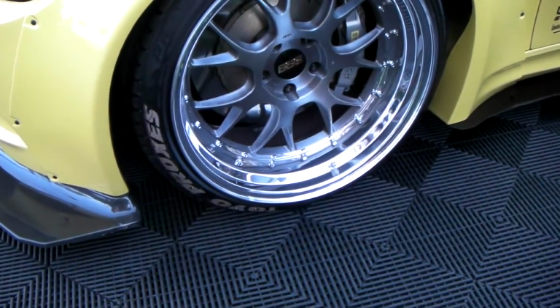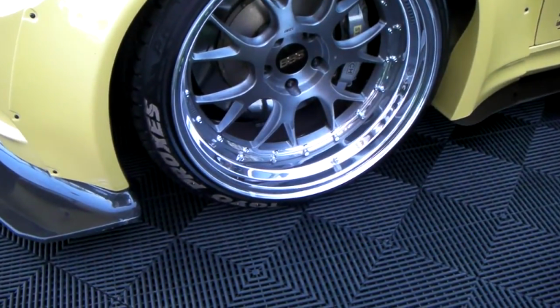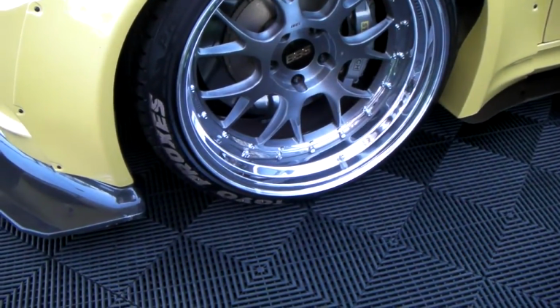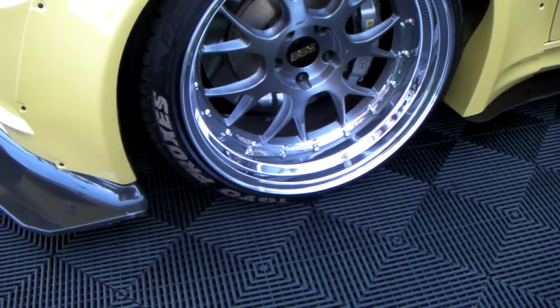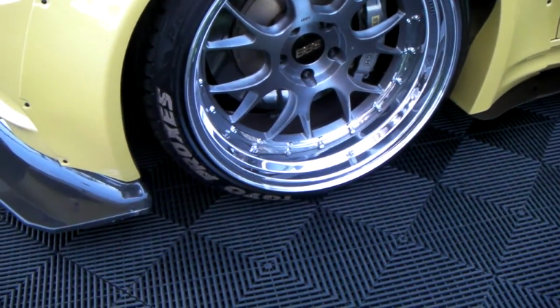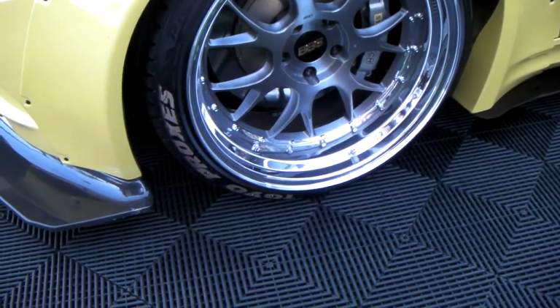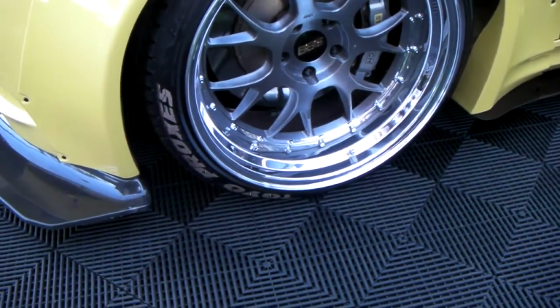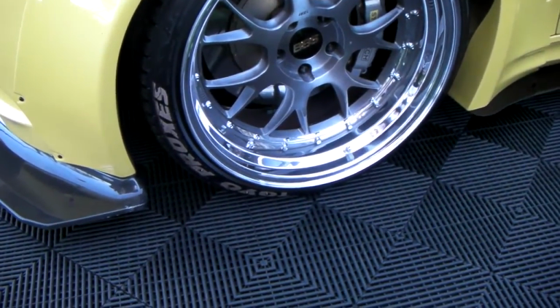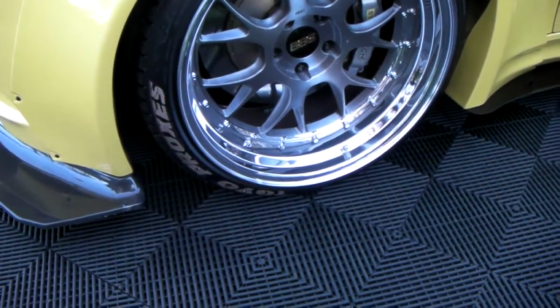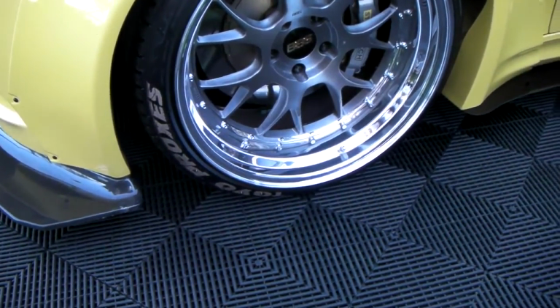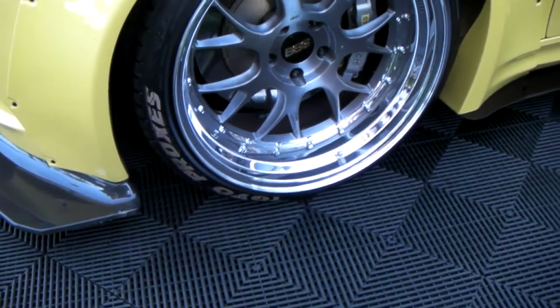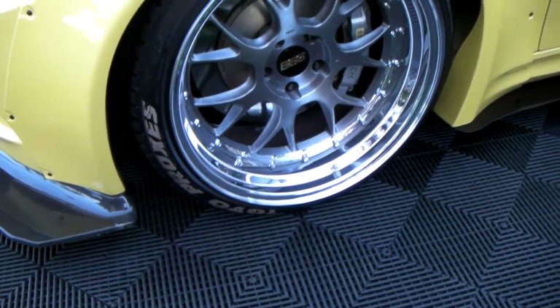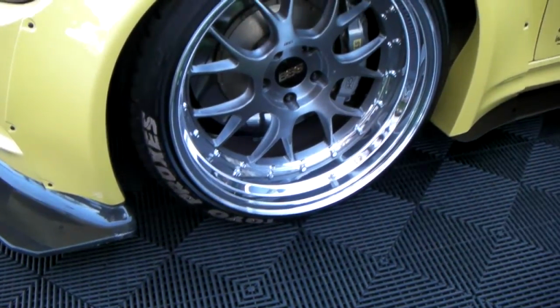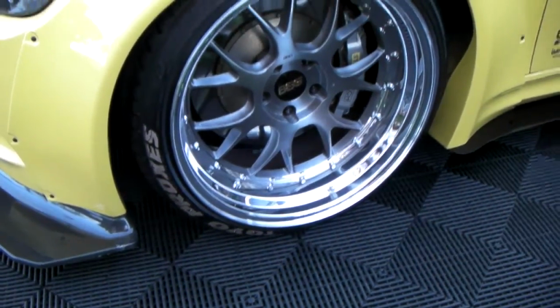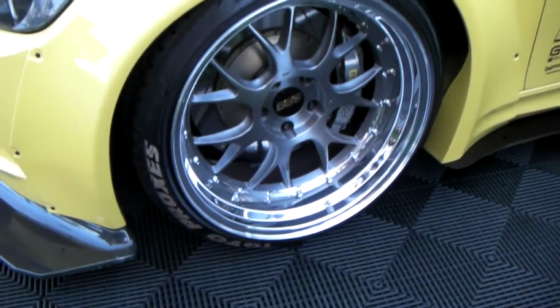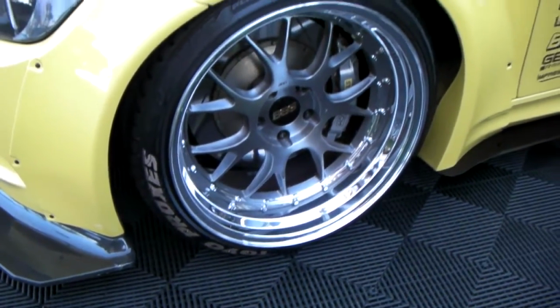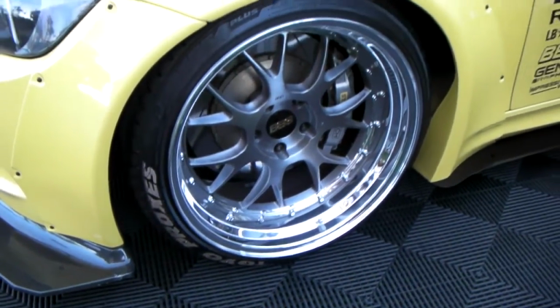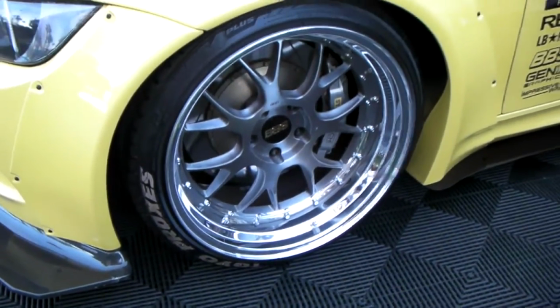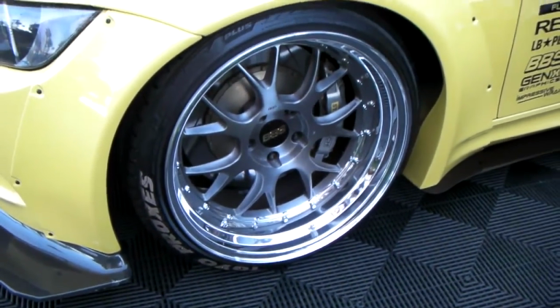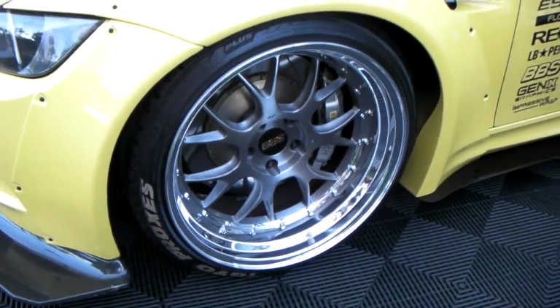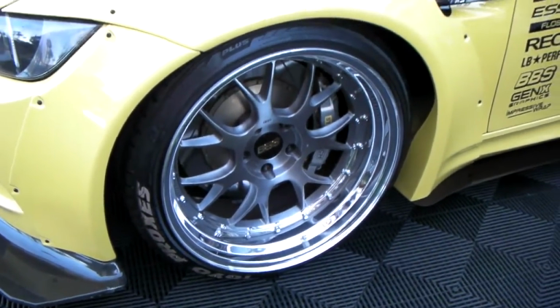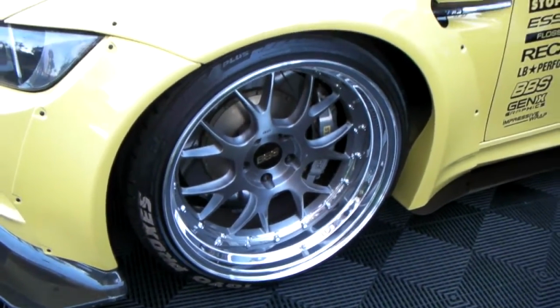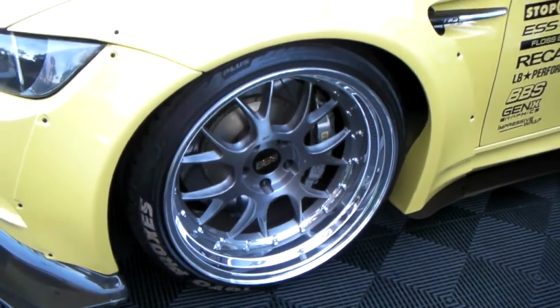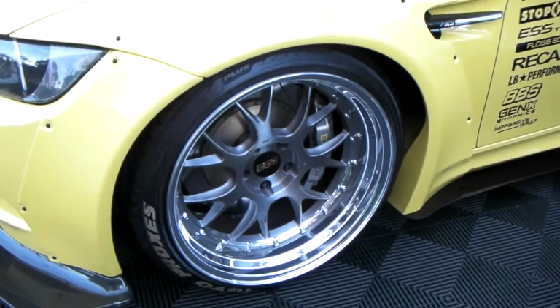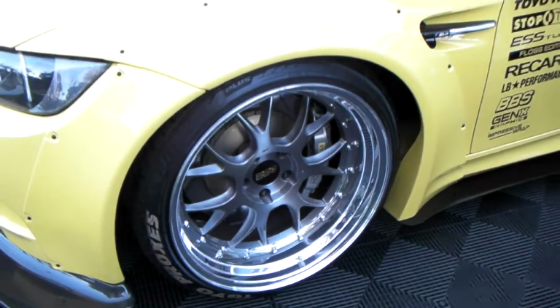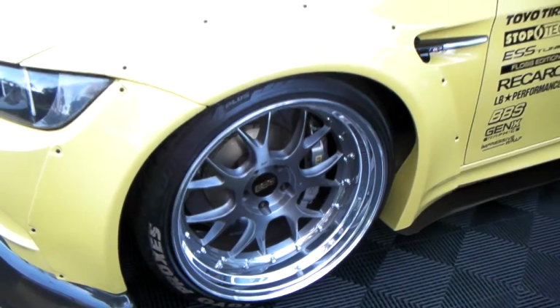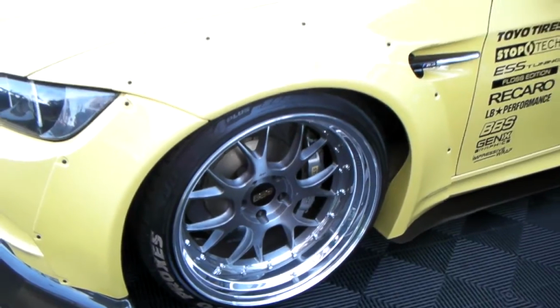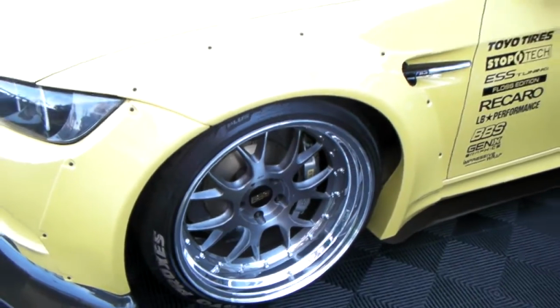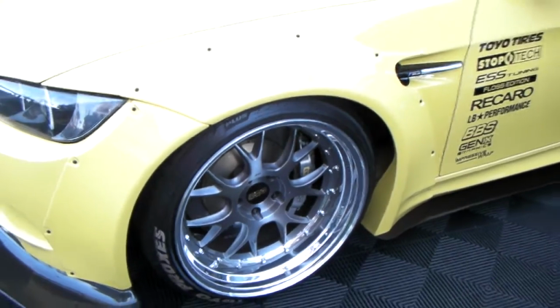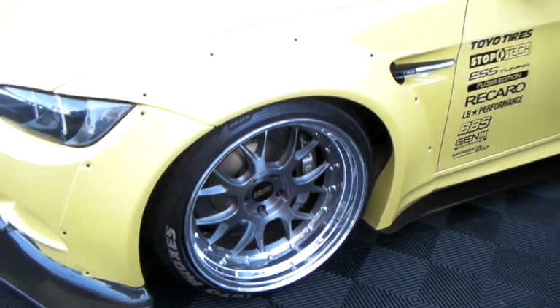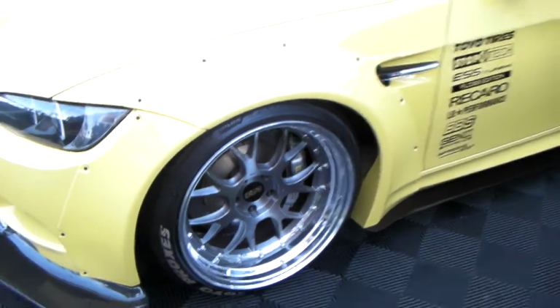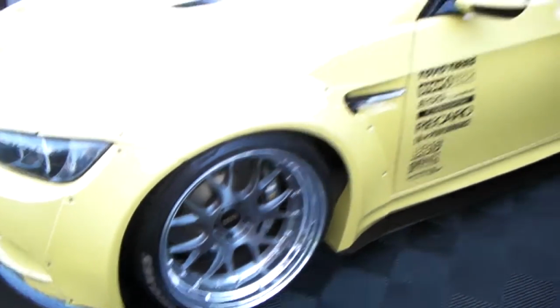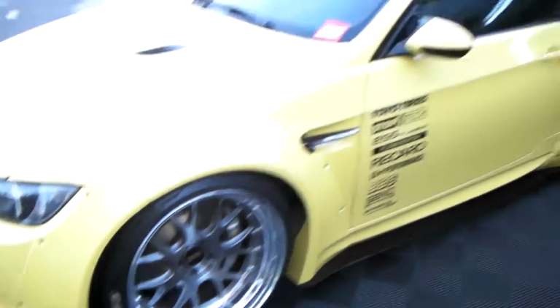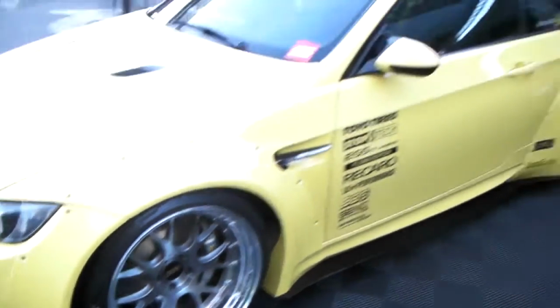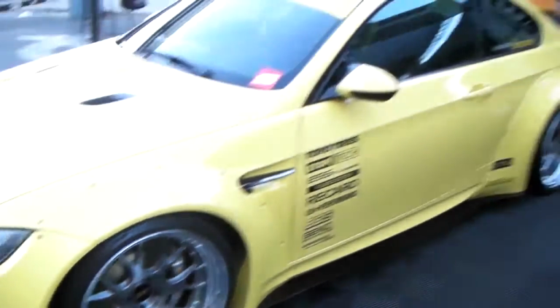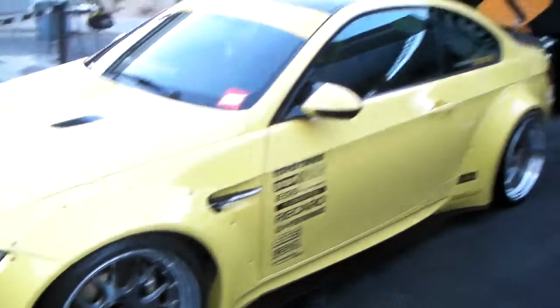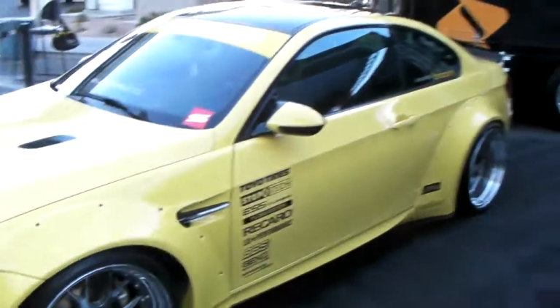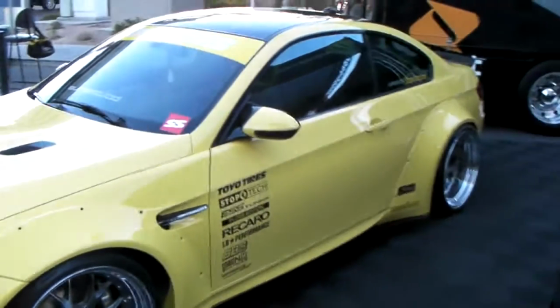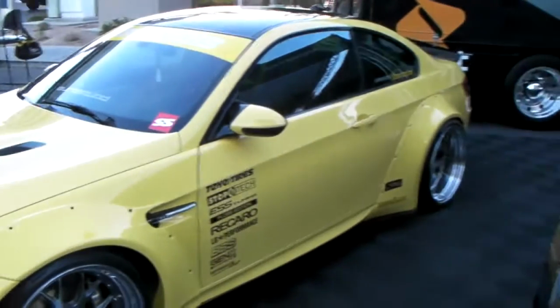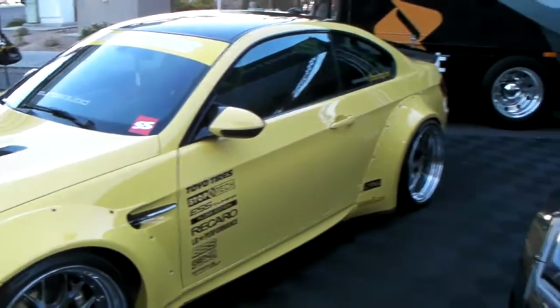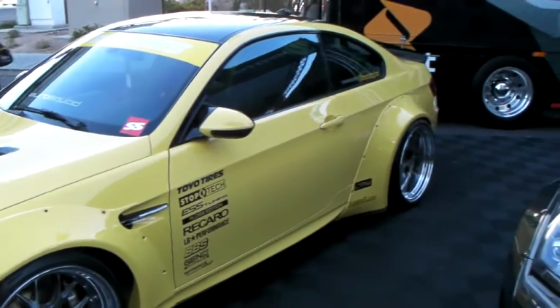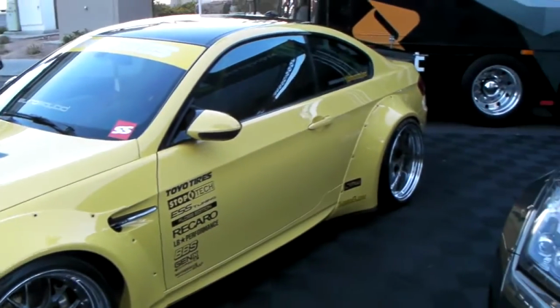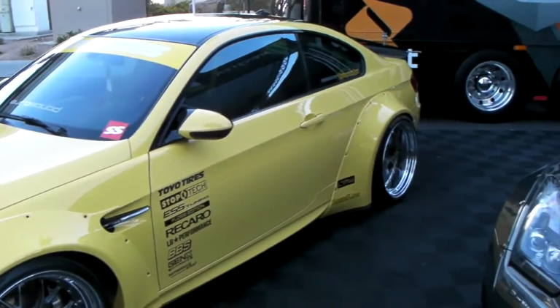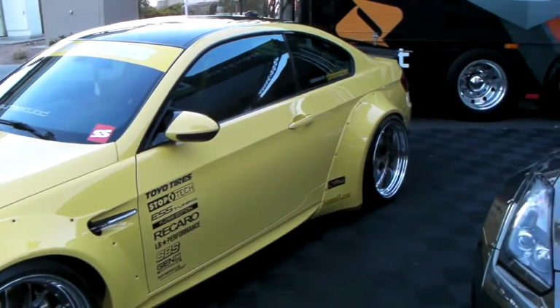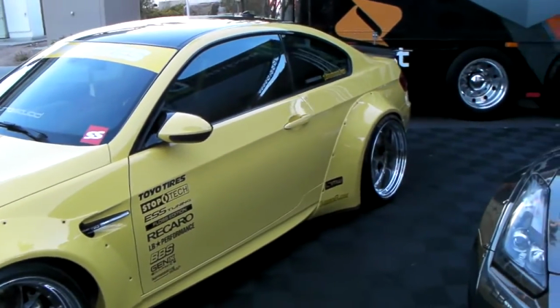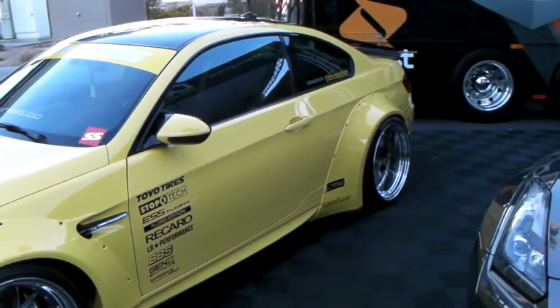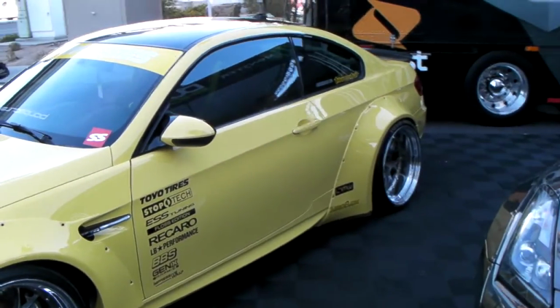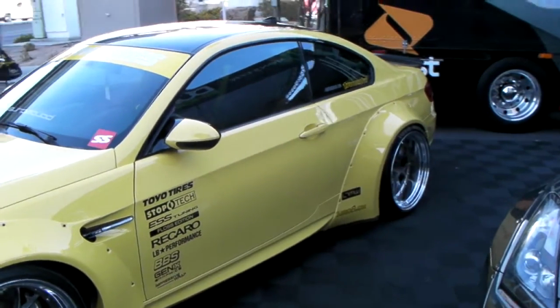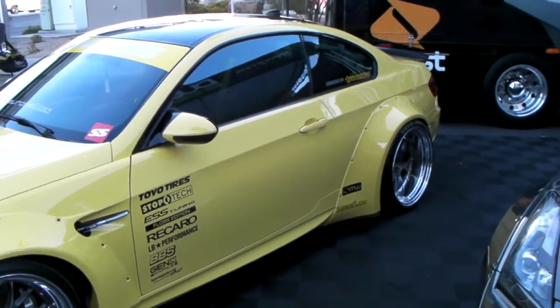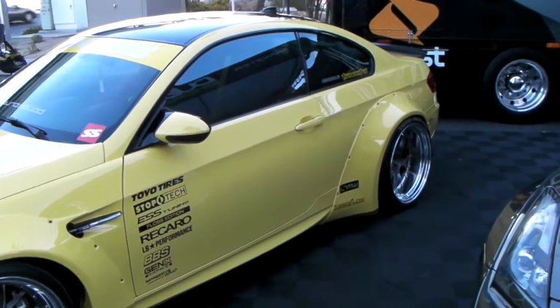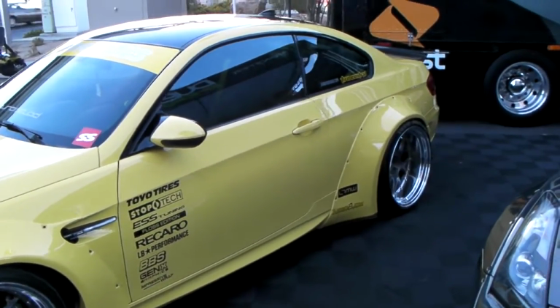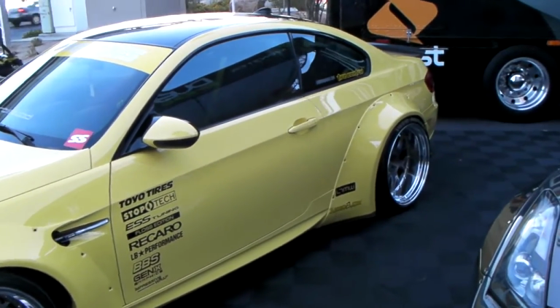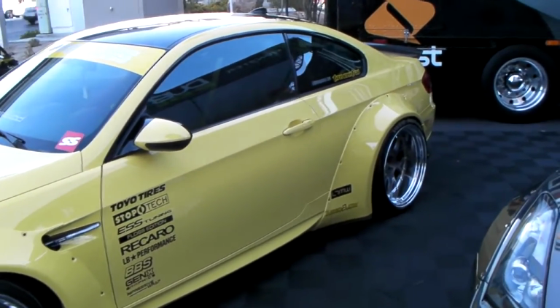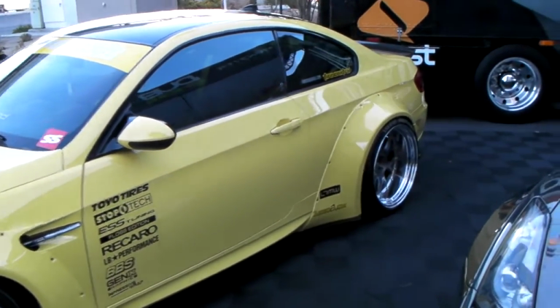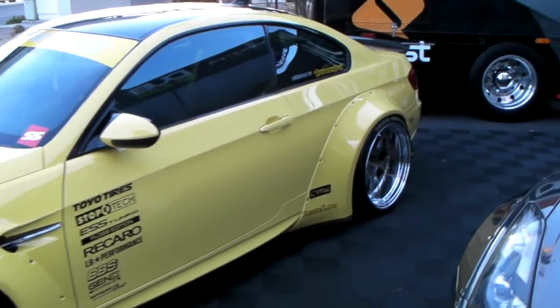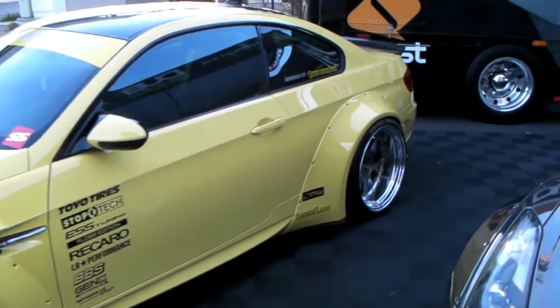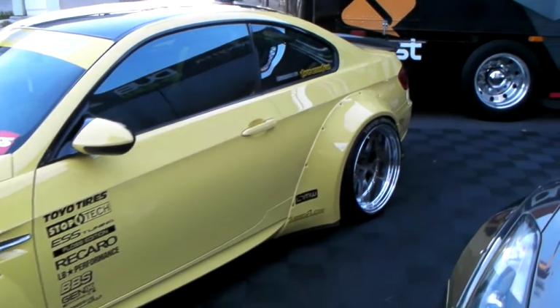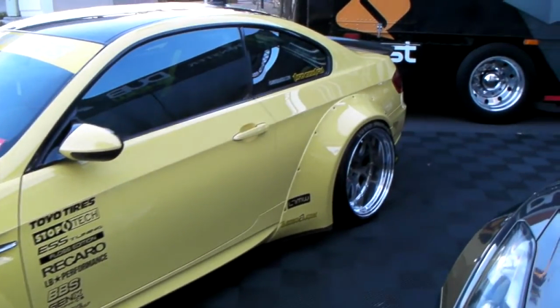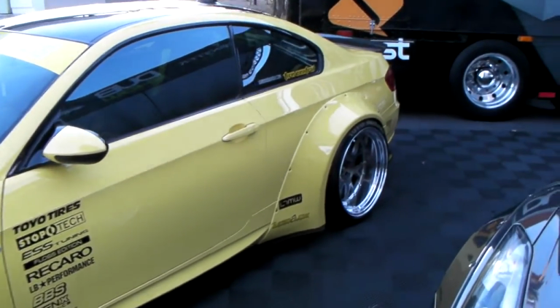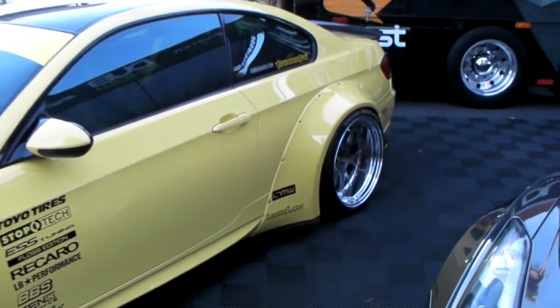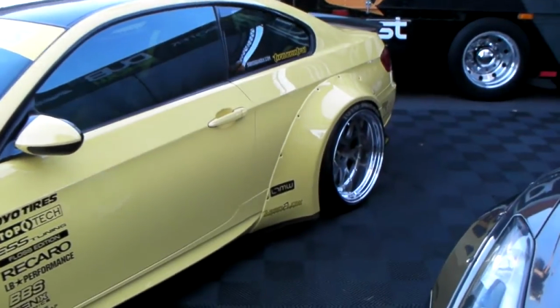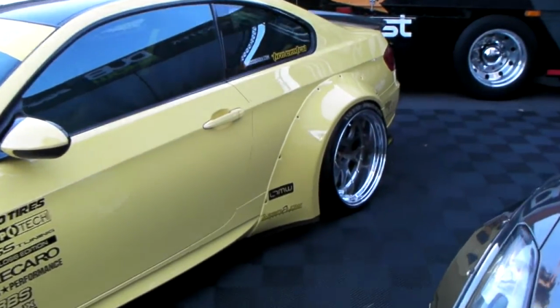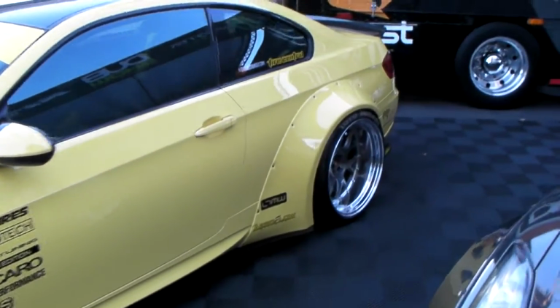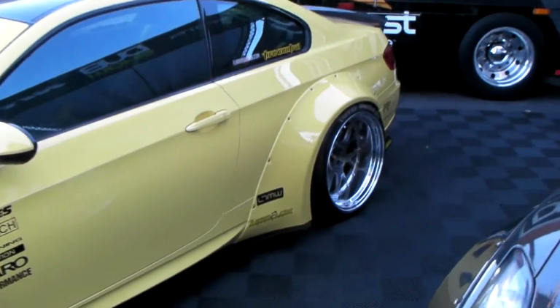Got the 20-inch wheels staggered with the step lip. Big beautiful lip in the back because of the wide body kit.